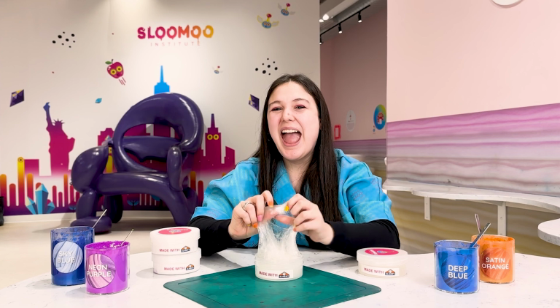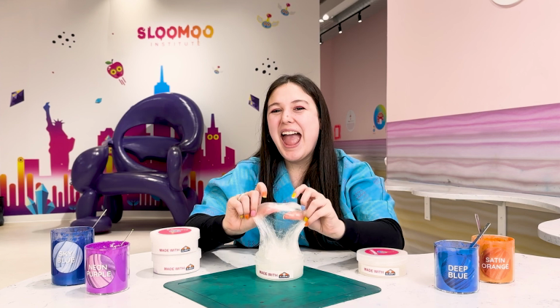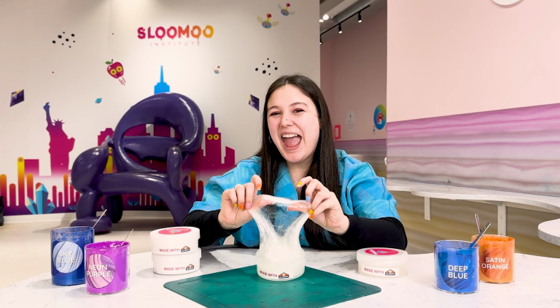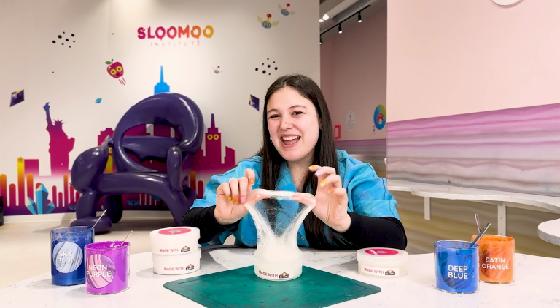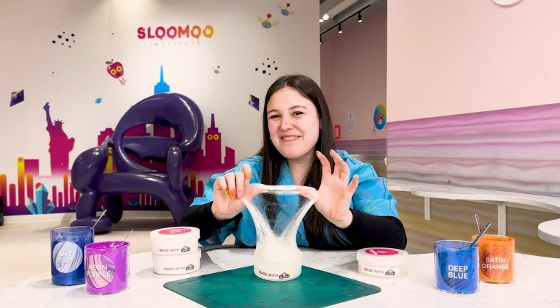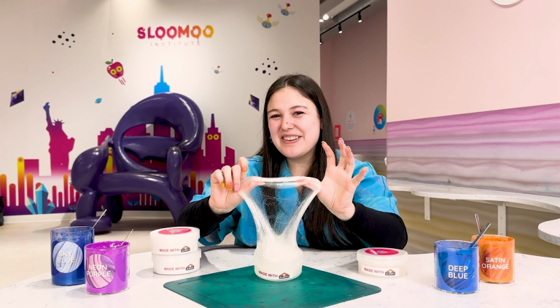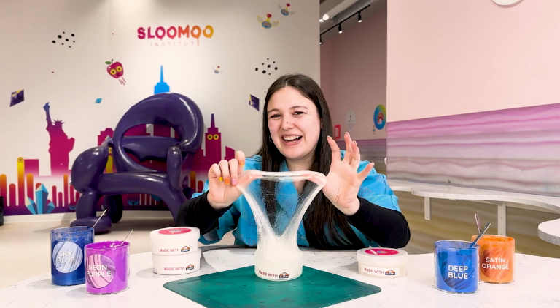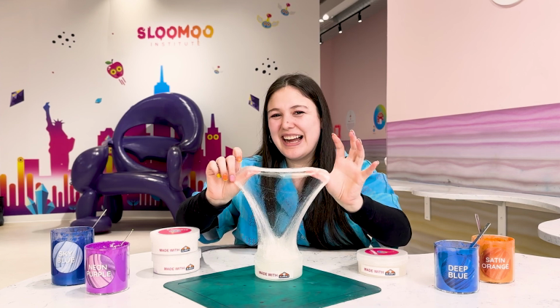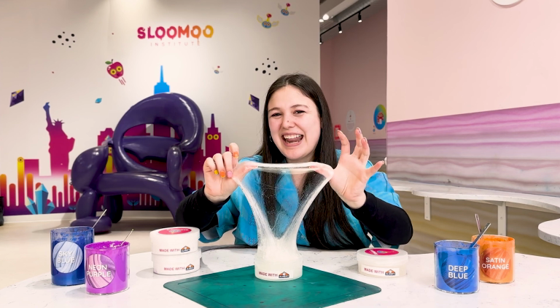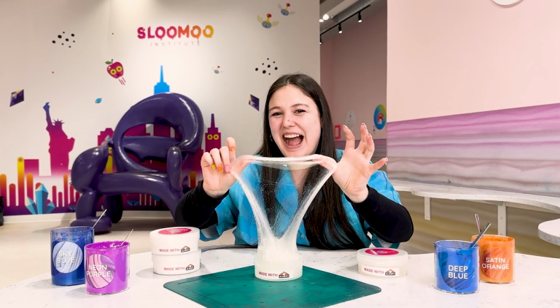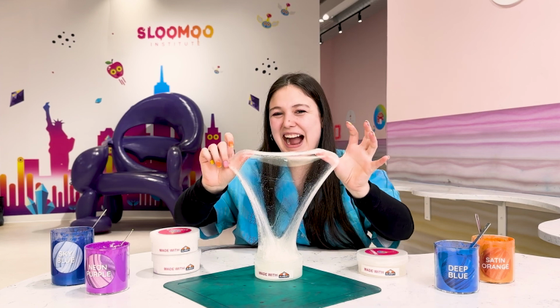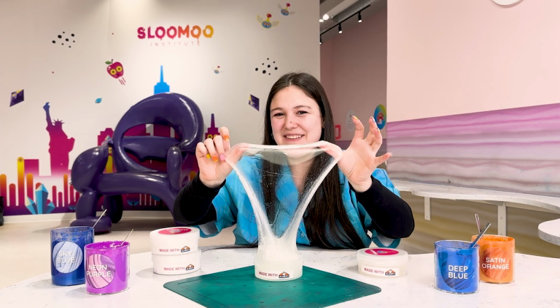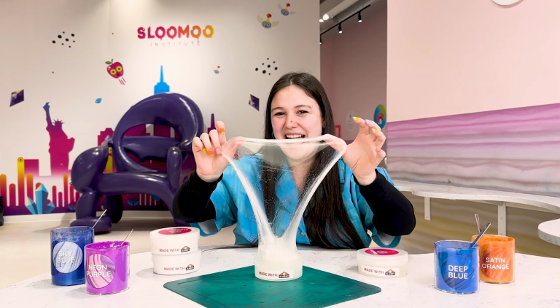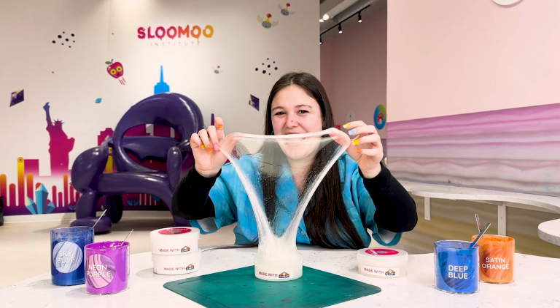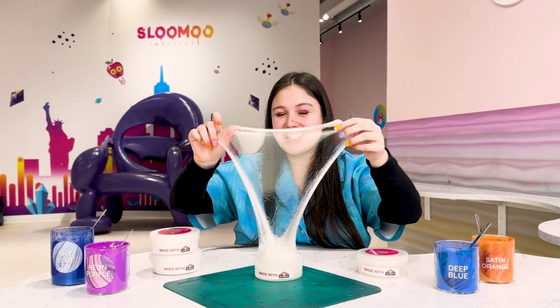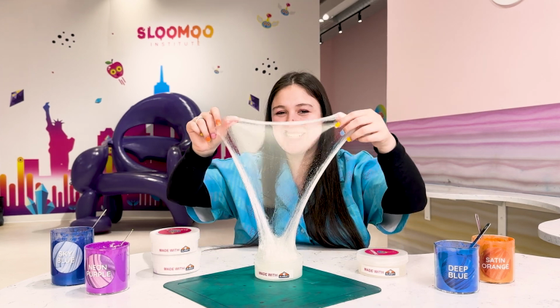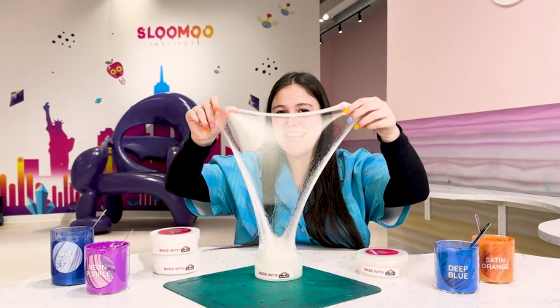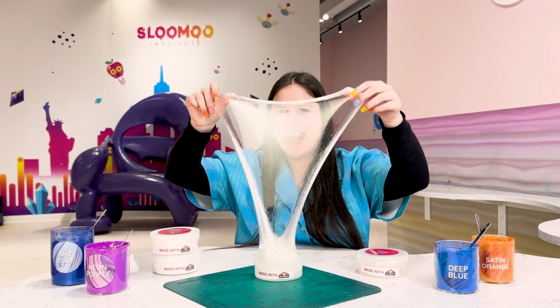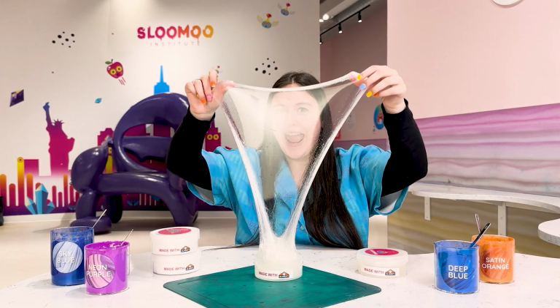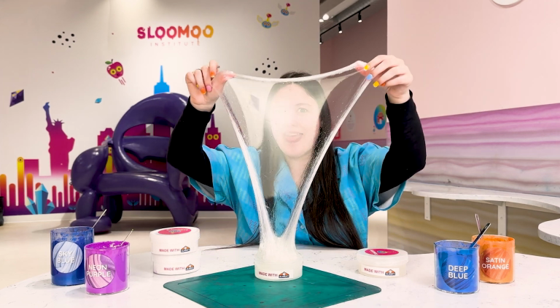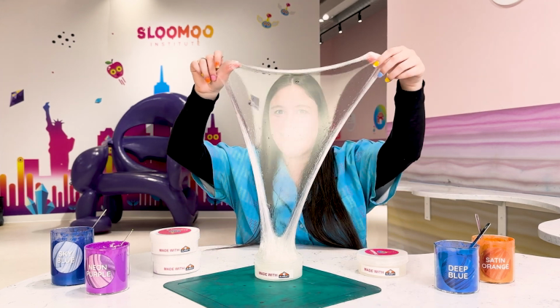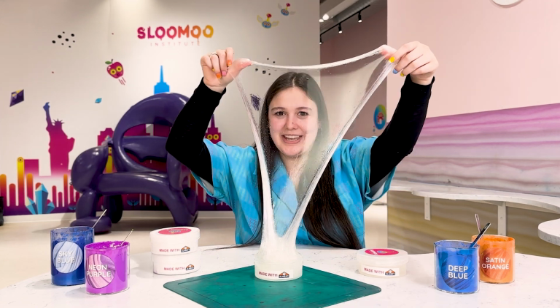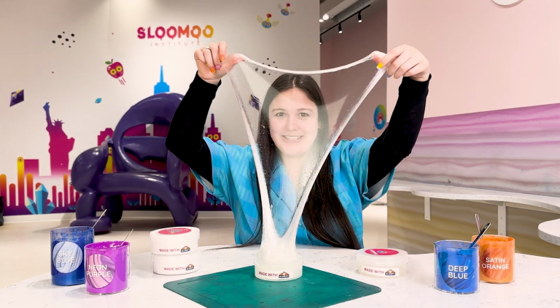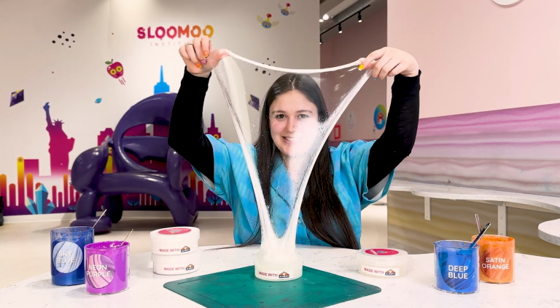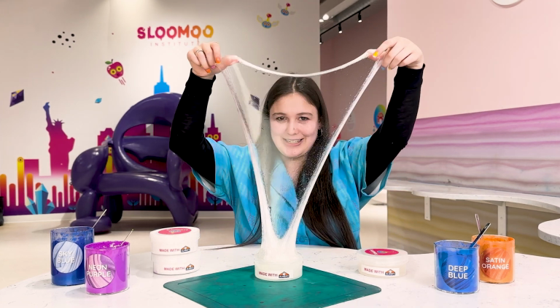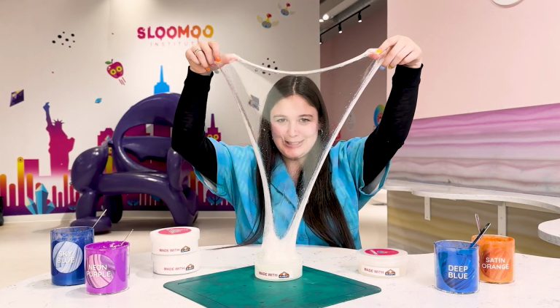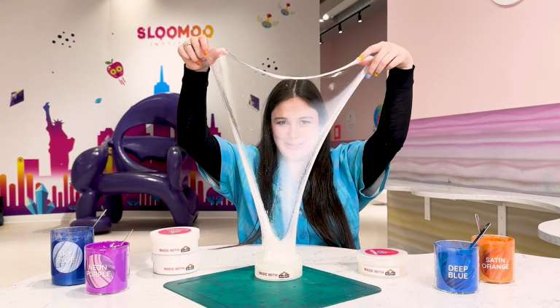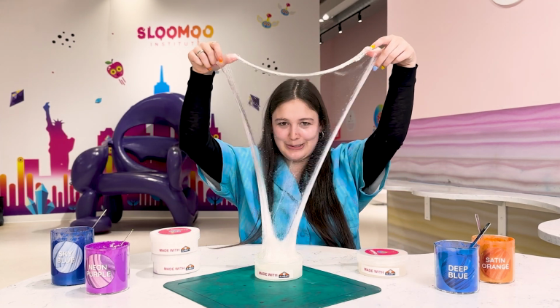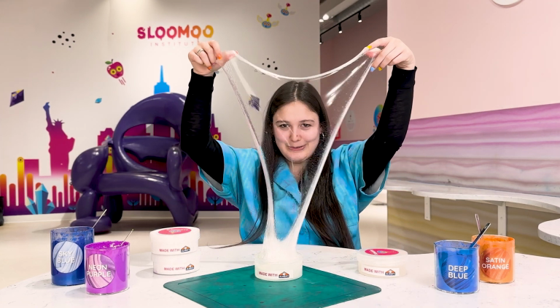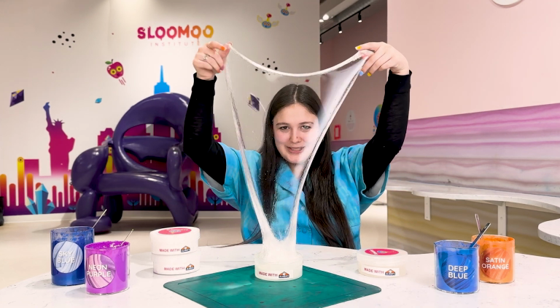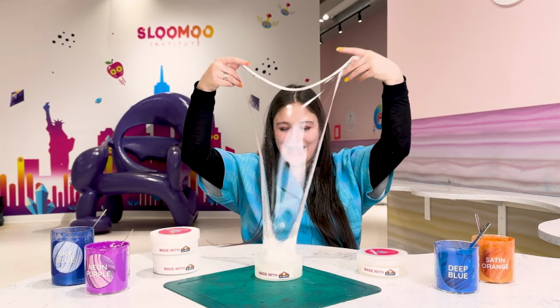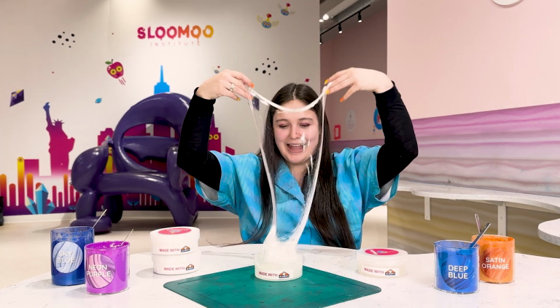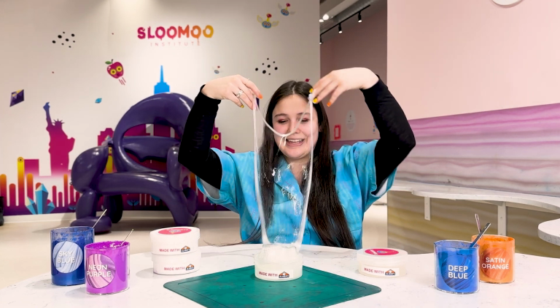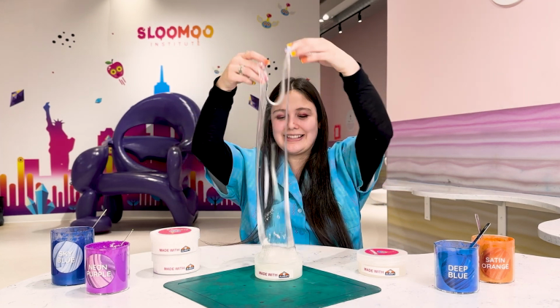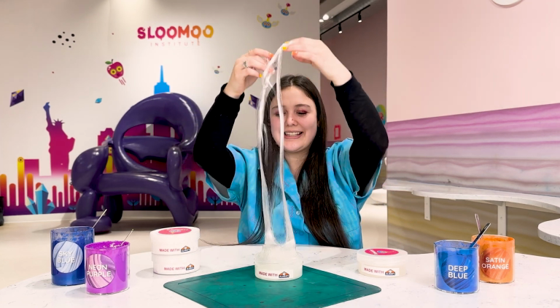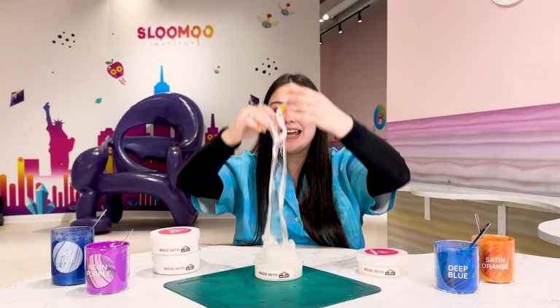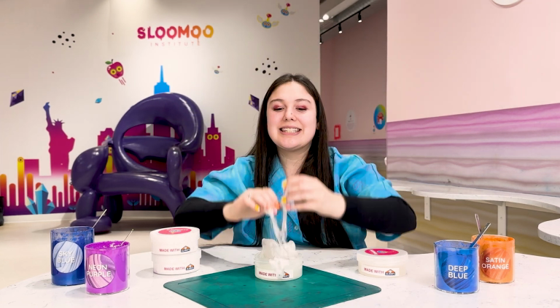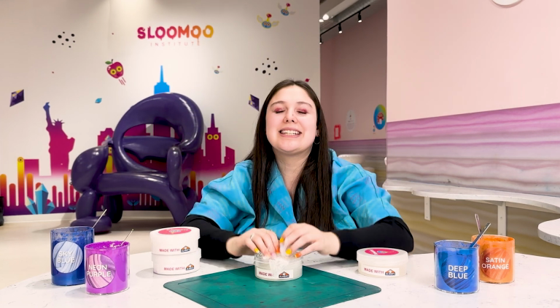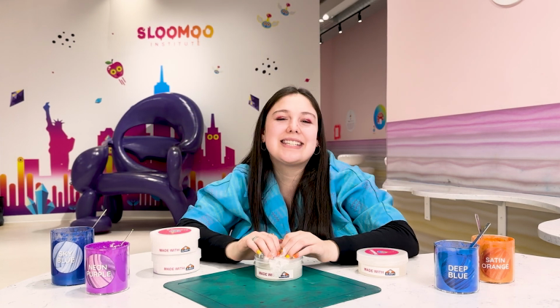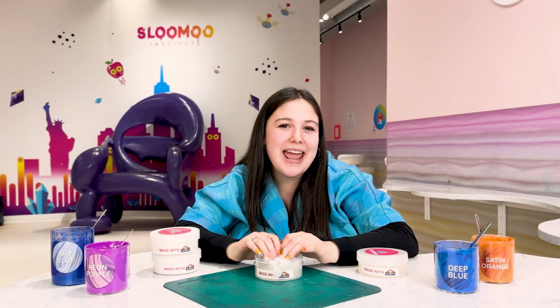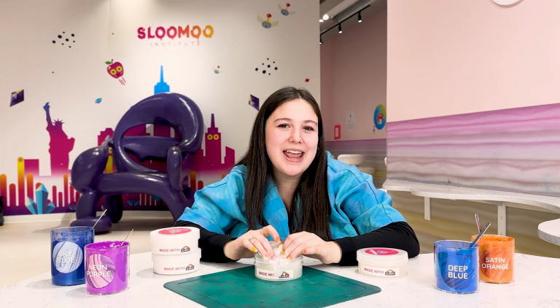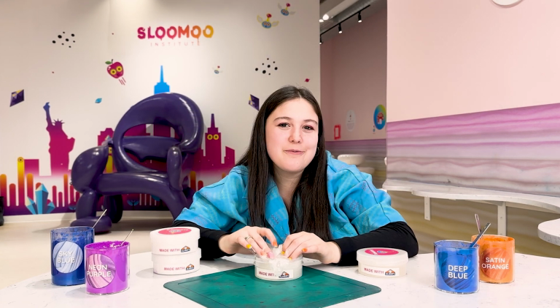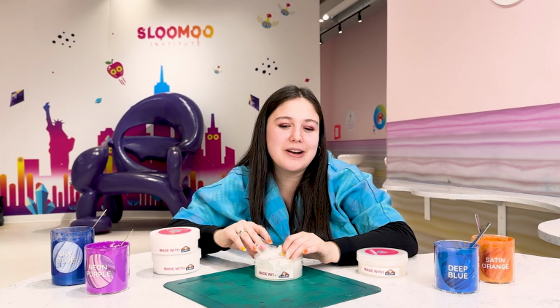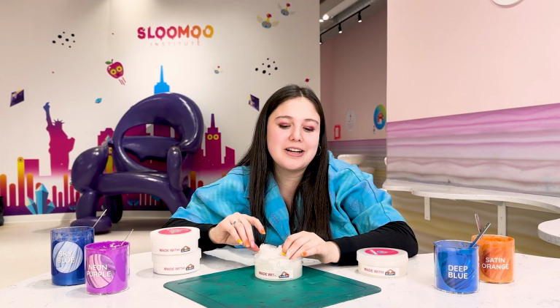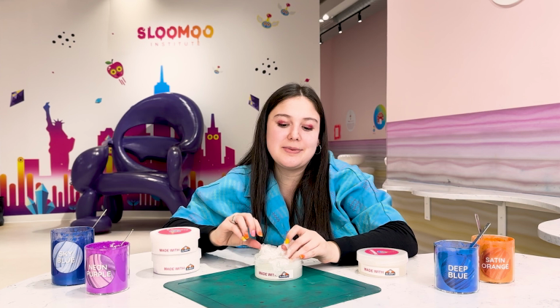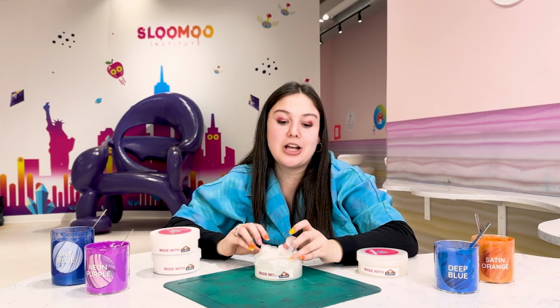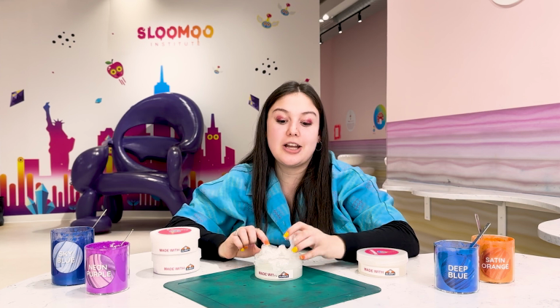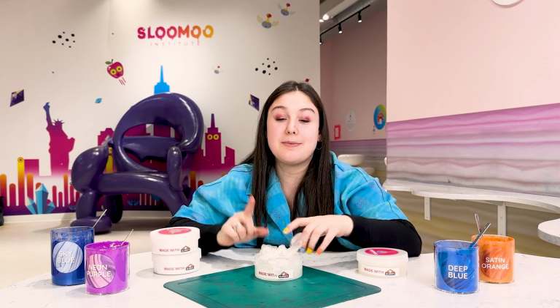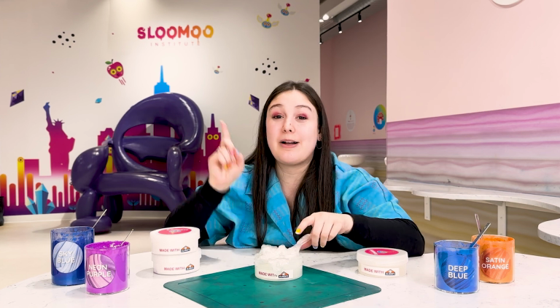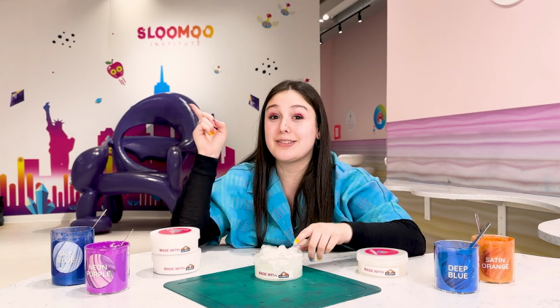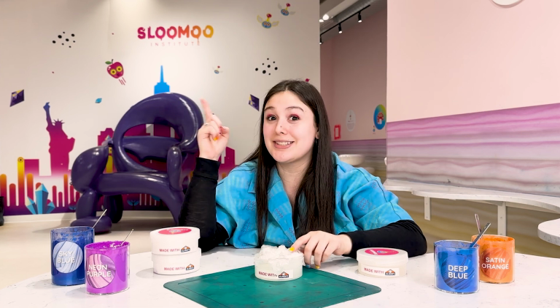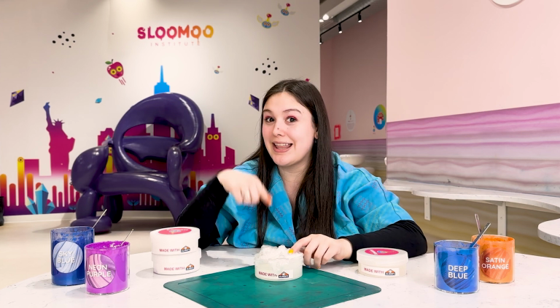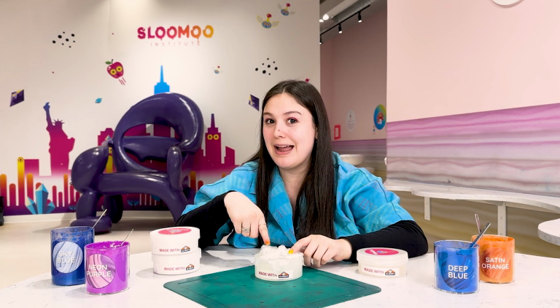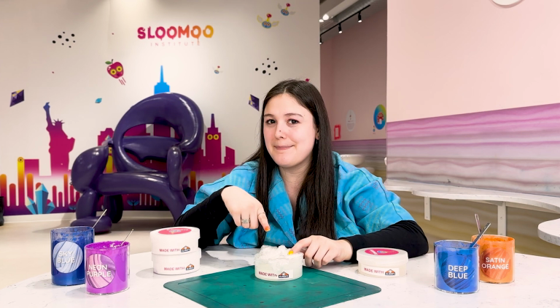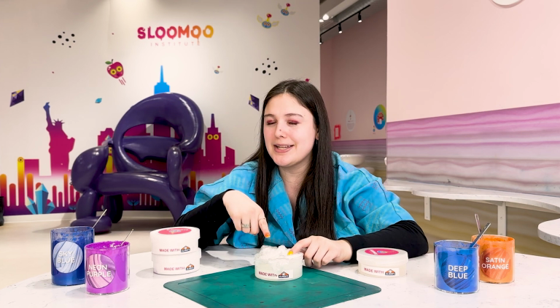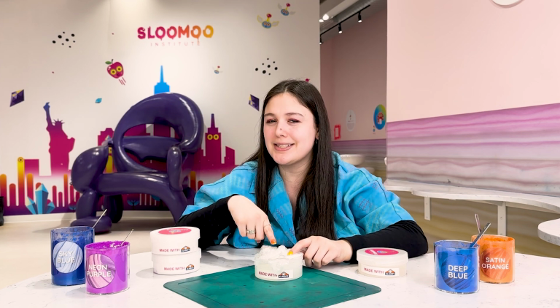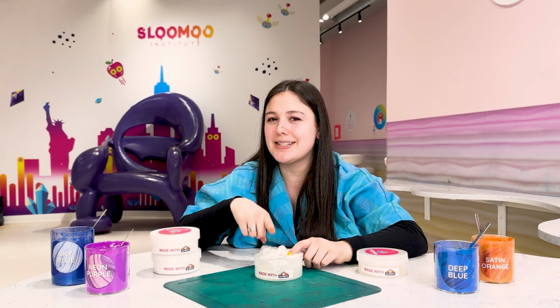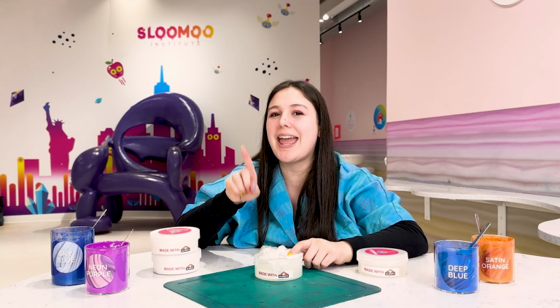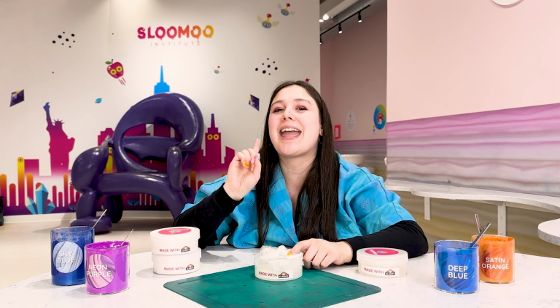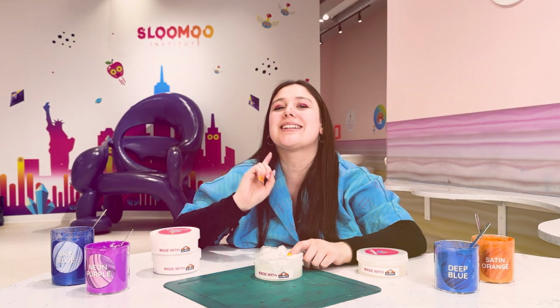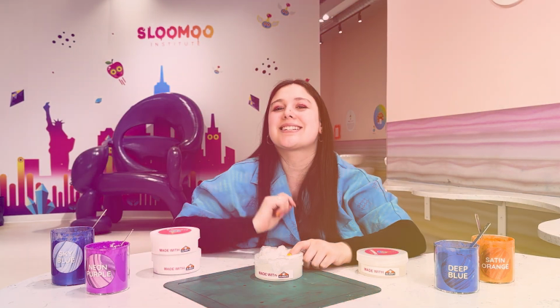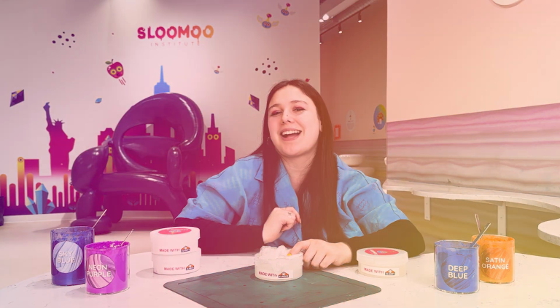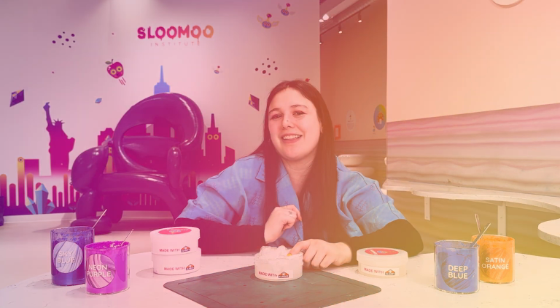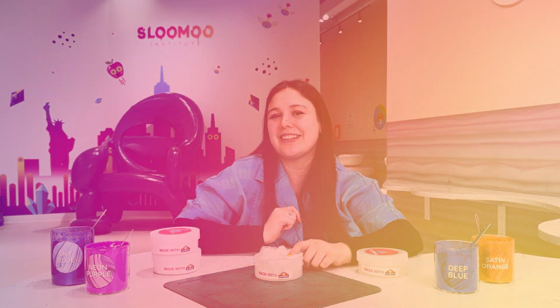Hey everyone! I'm Ashton and this is SLU Science. Today we're going to be talking about slime bases and color.